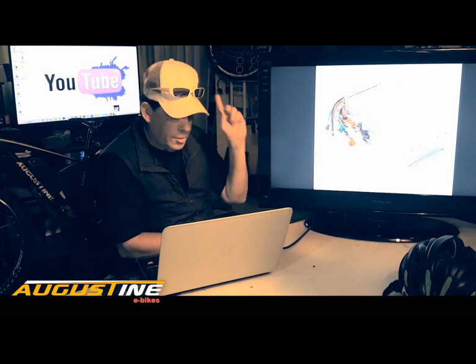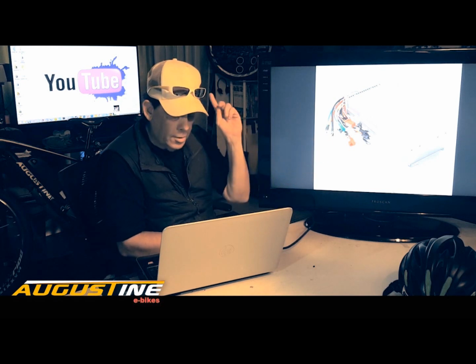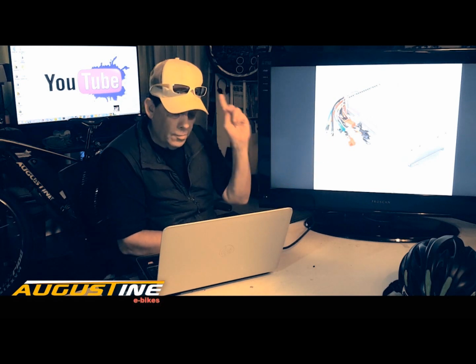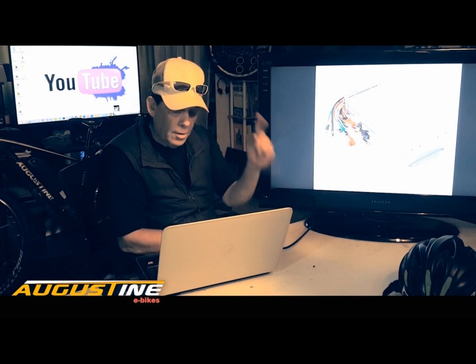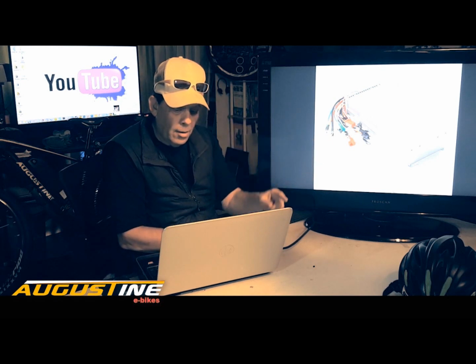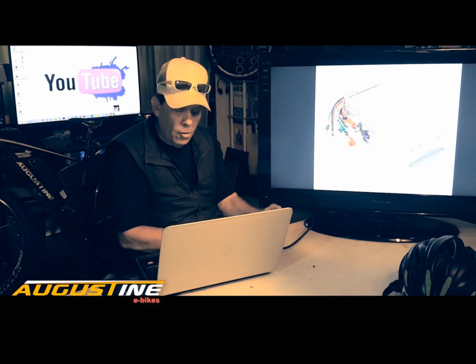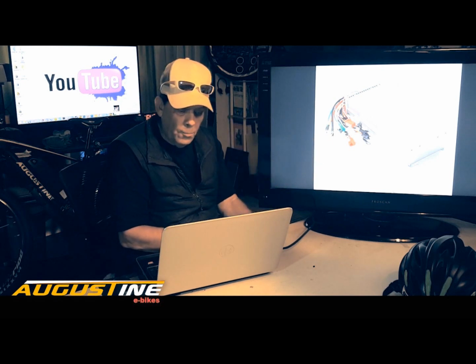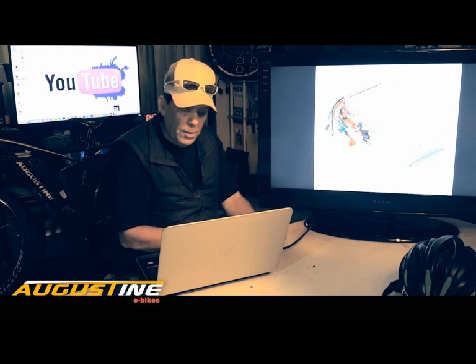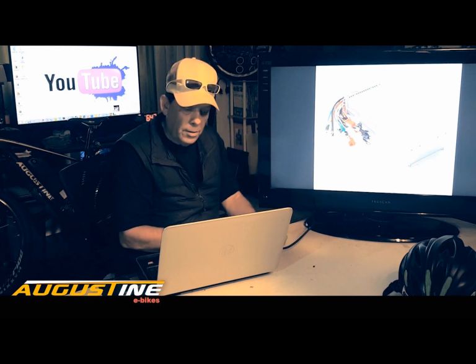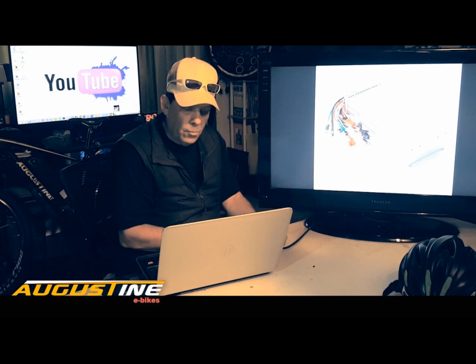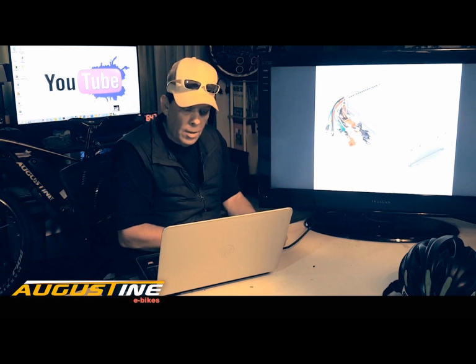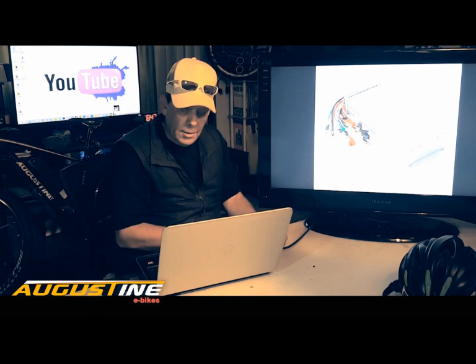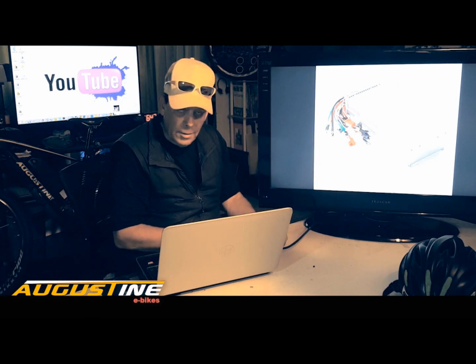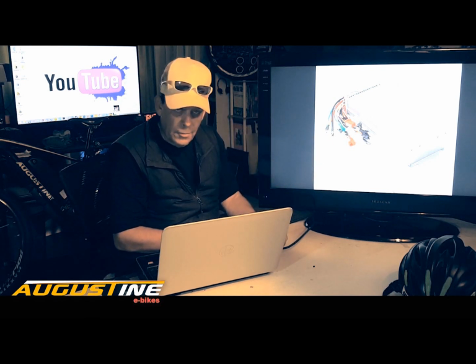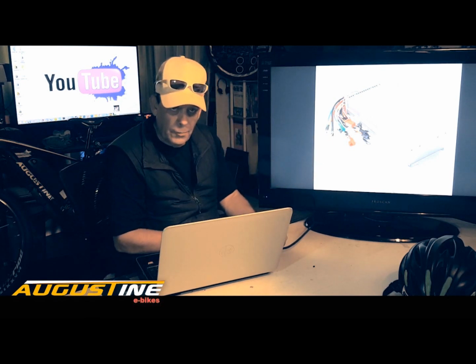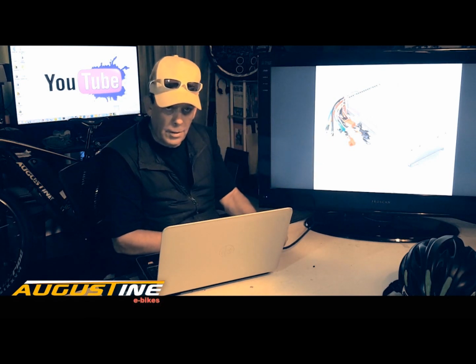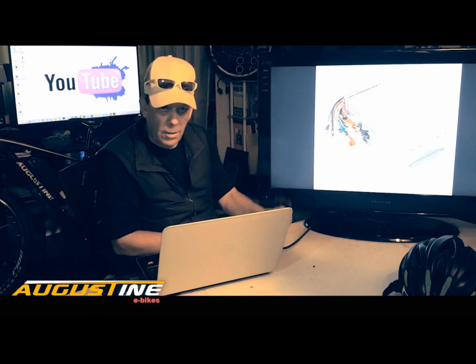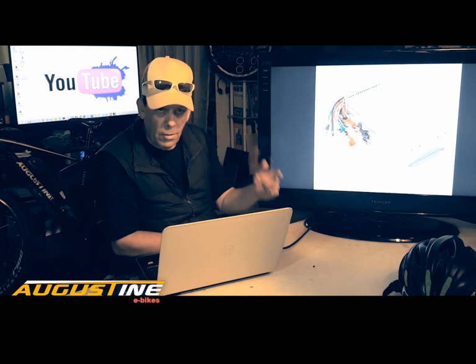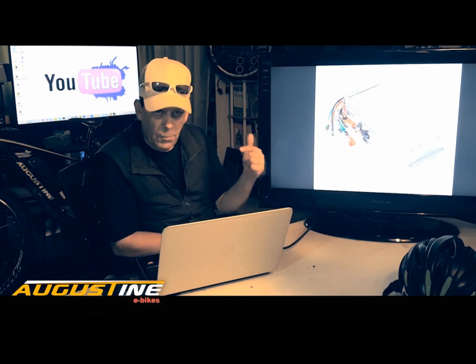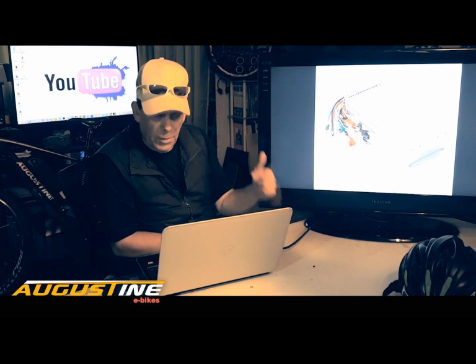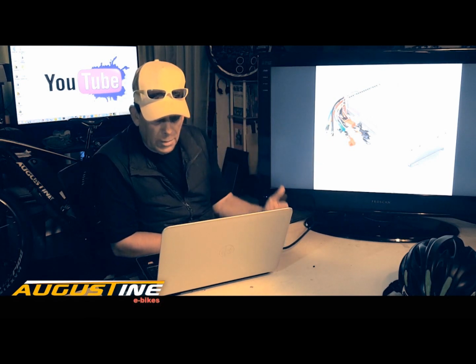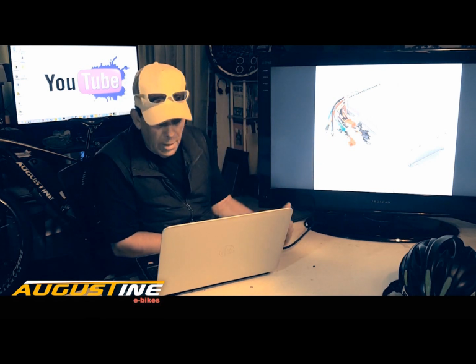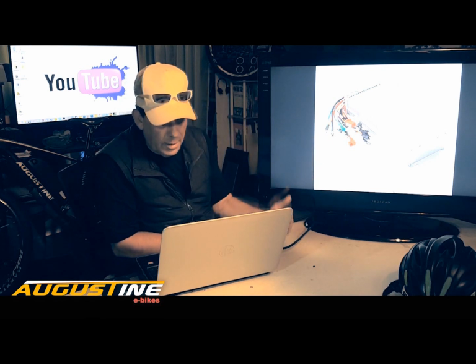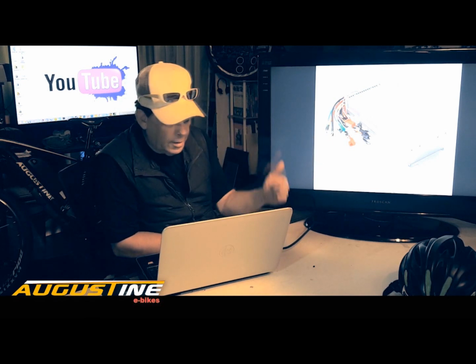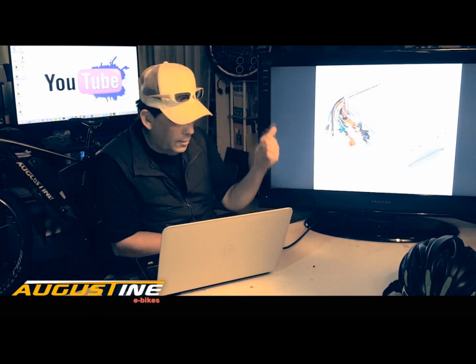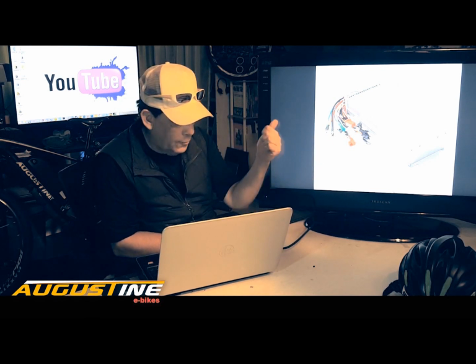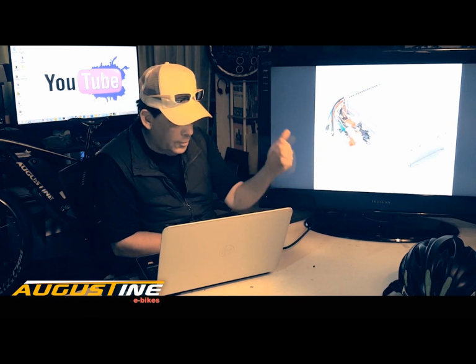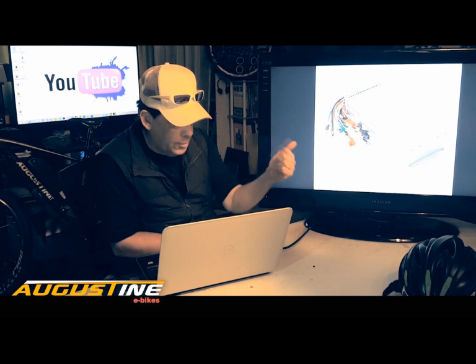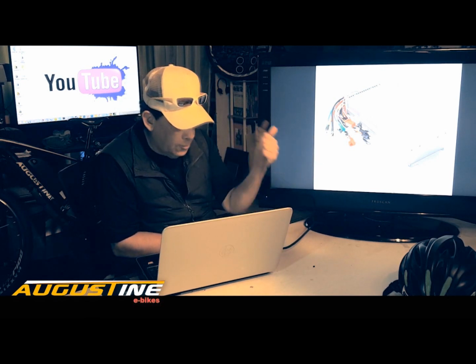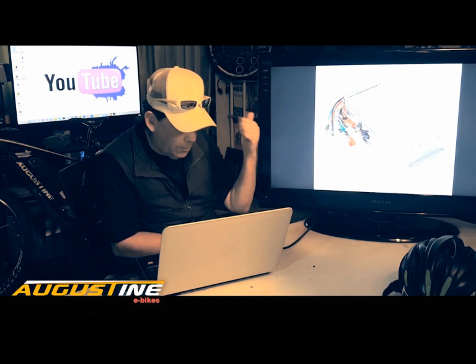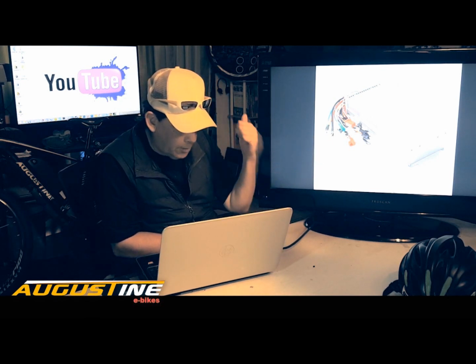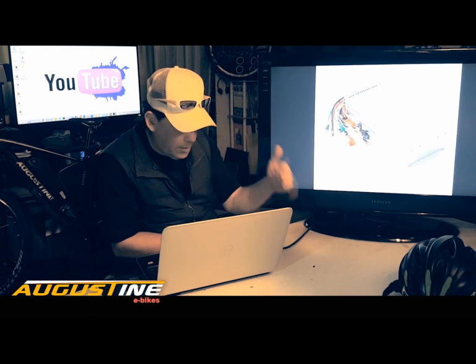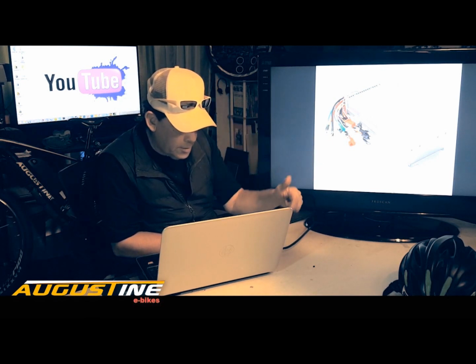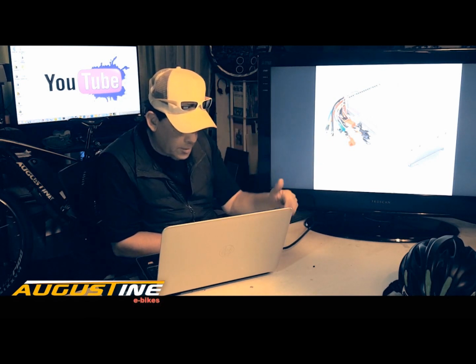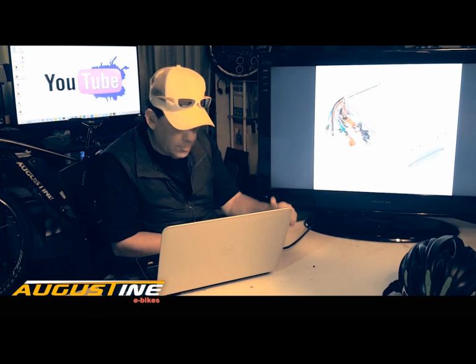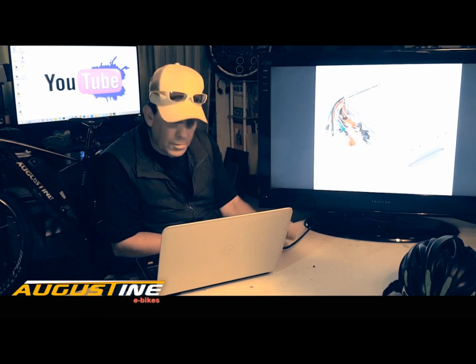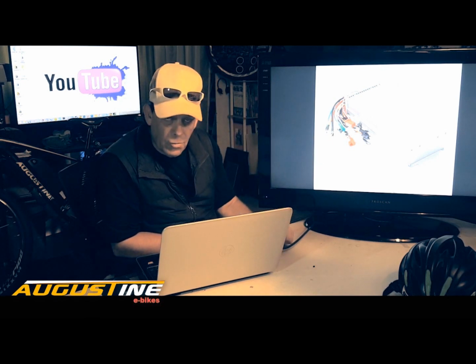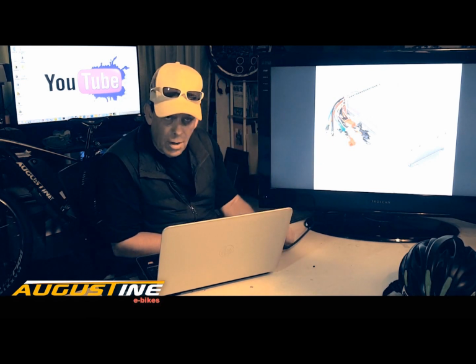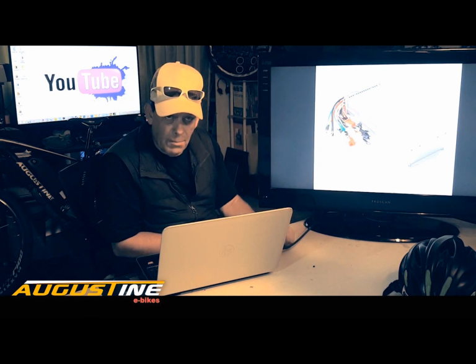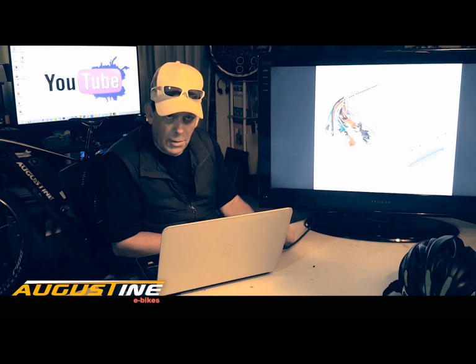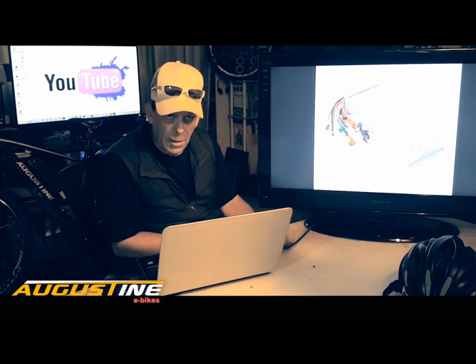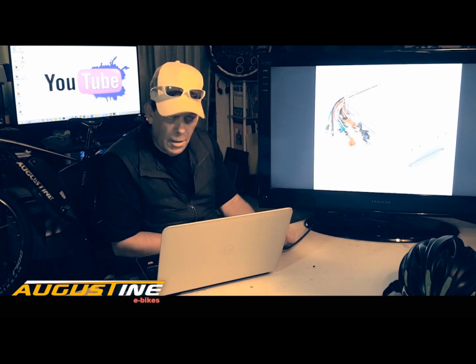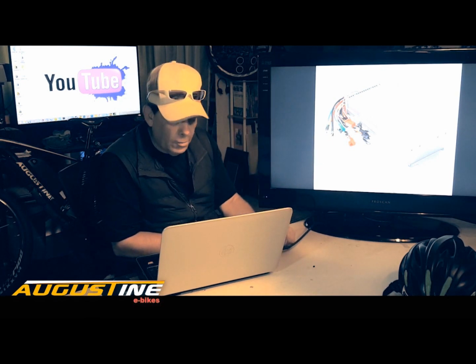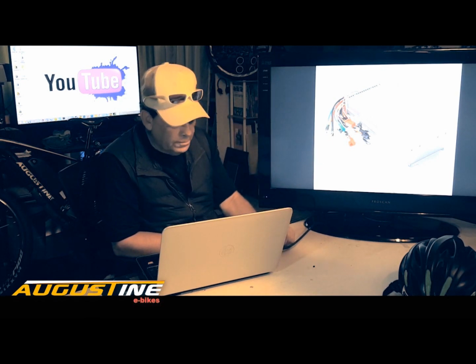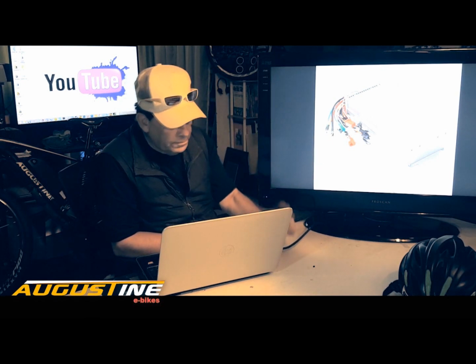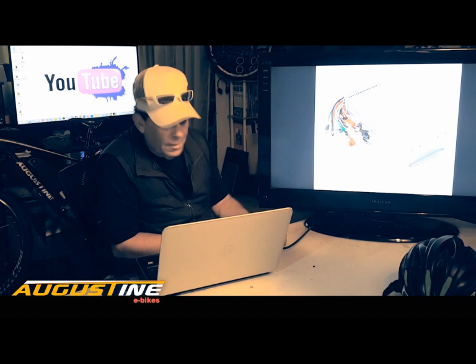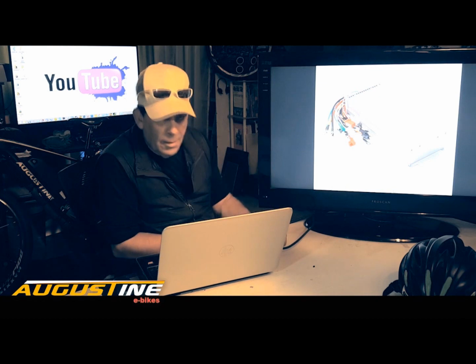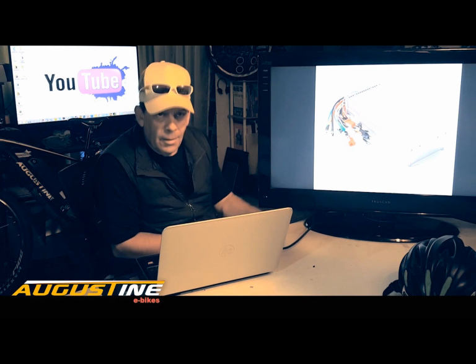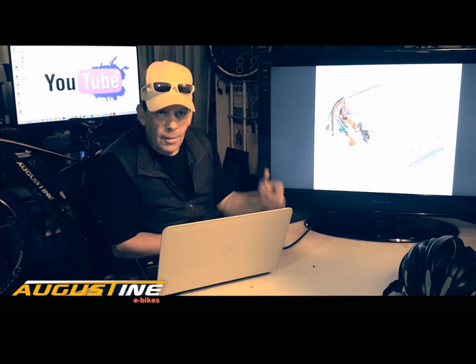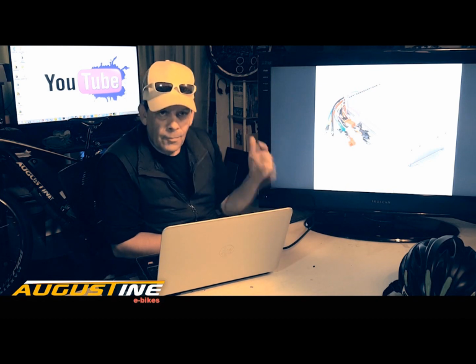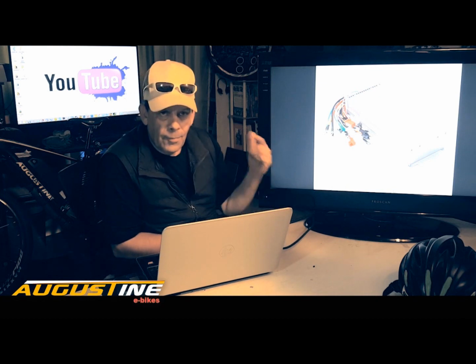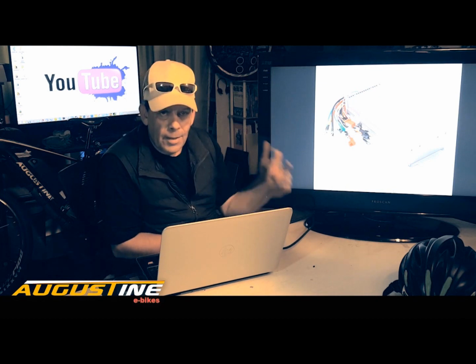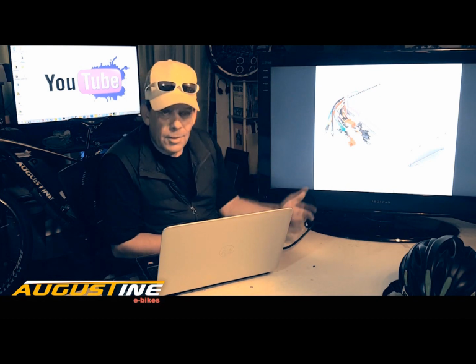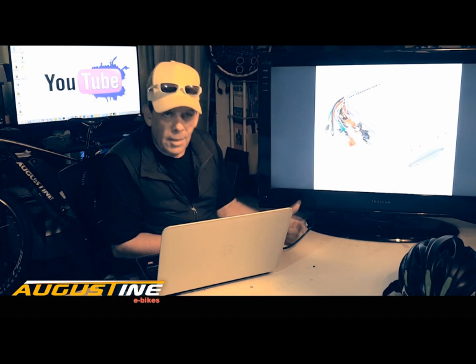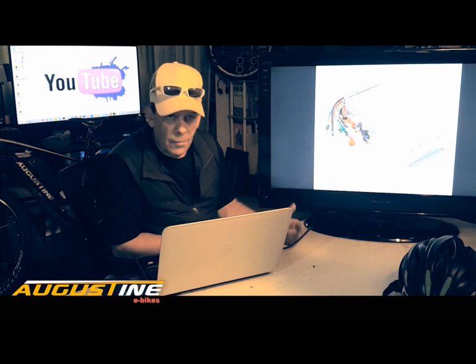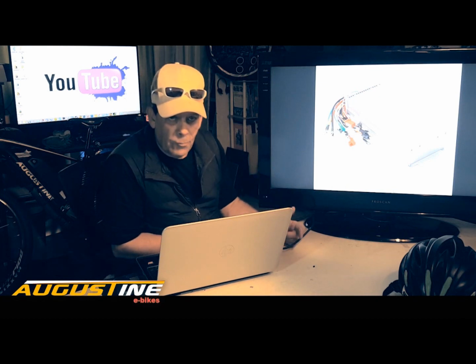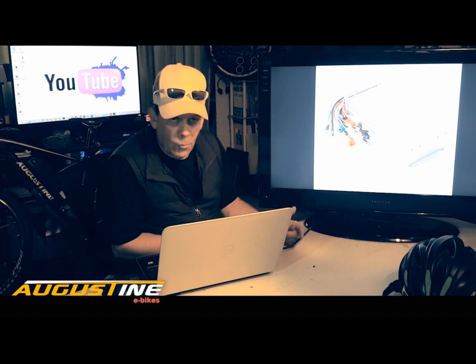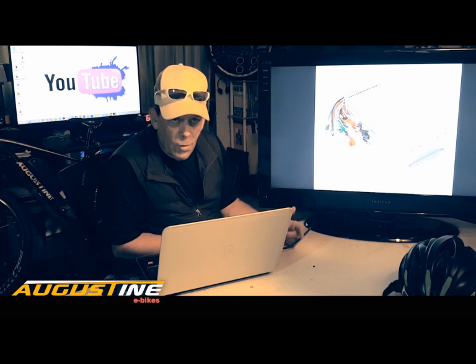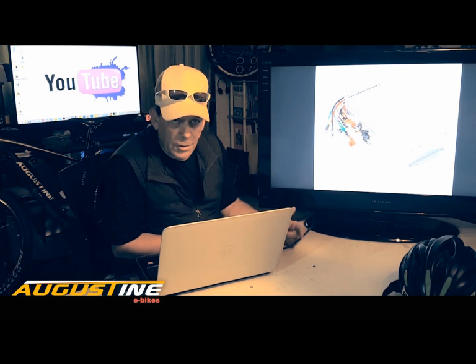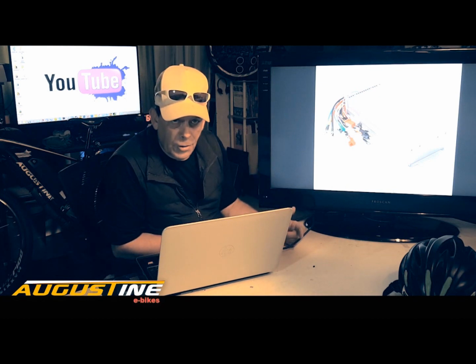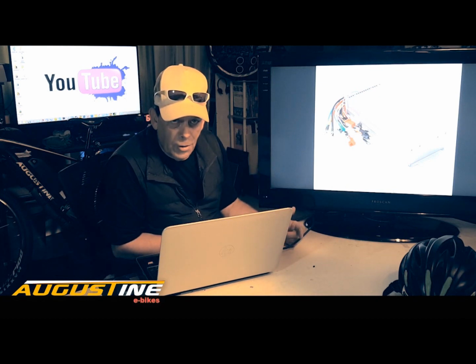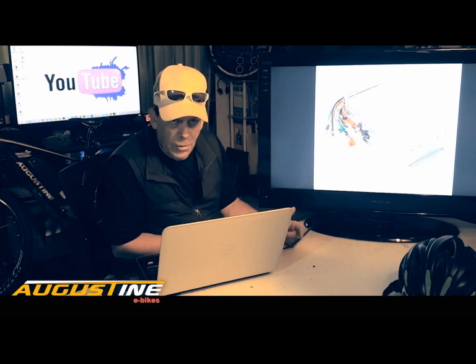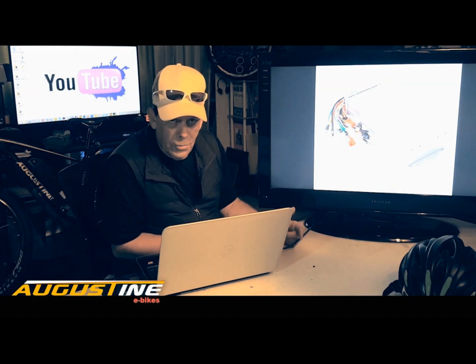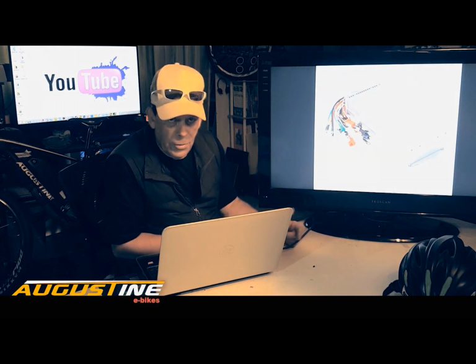I hope you're going to watch this video and I hope you like it. If you do, please subscribe below. Thanks again for watching our YouTube.